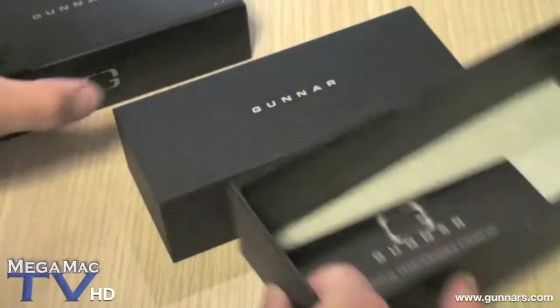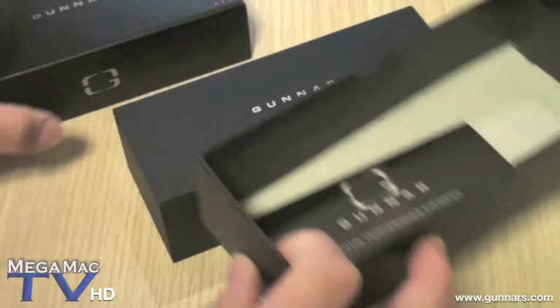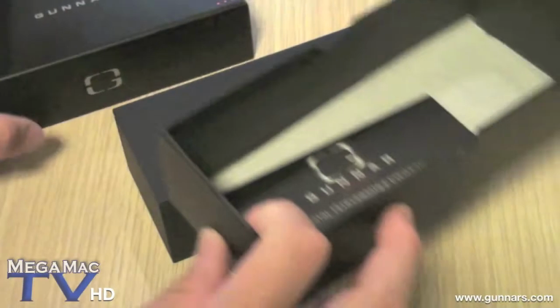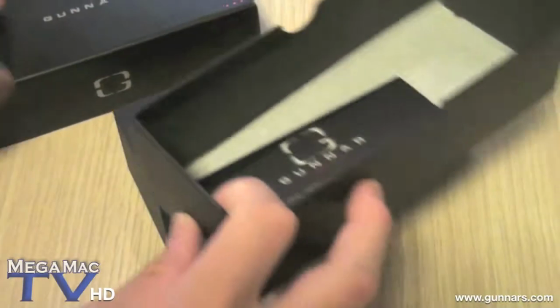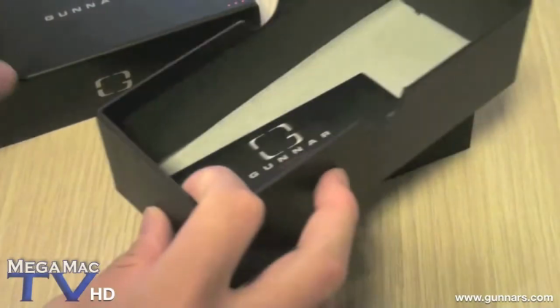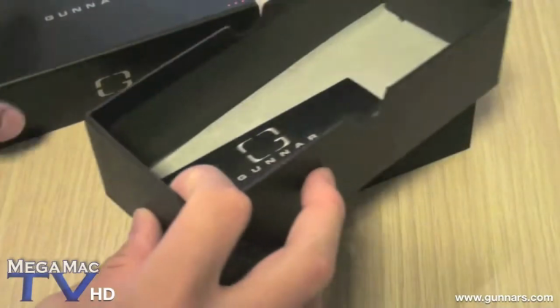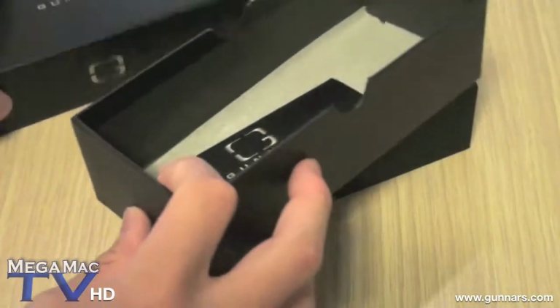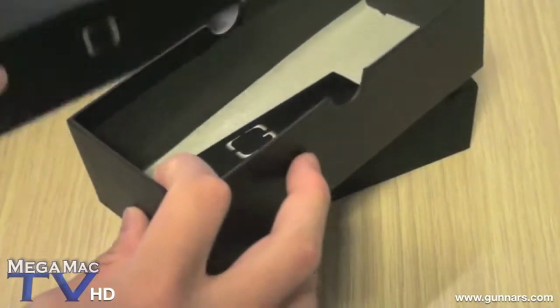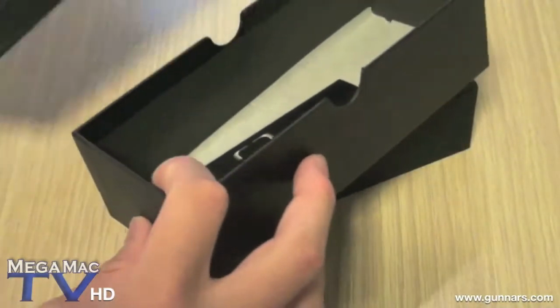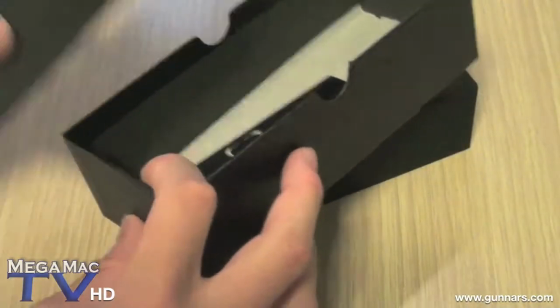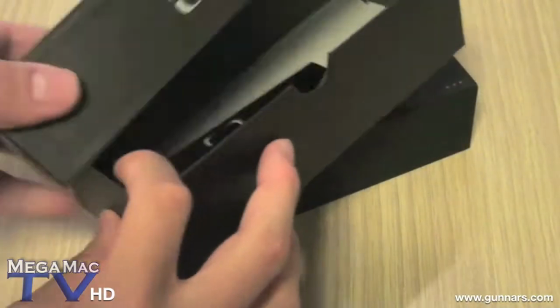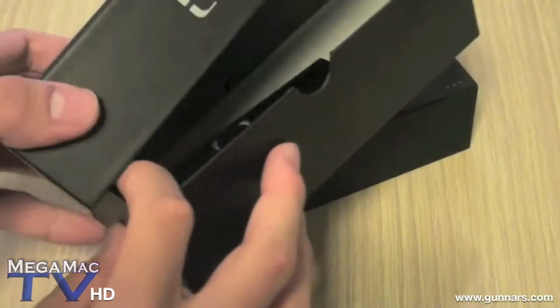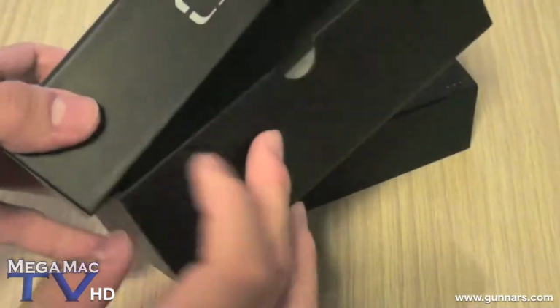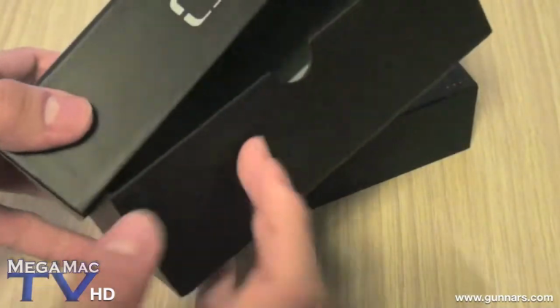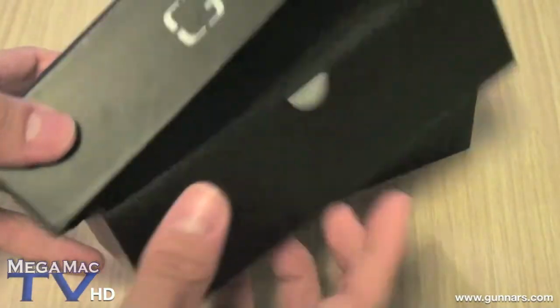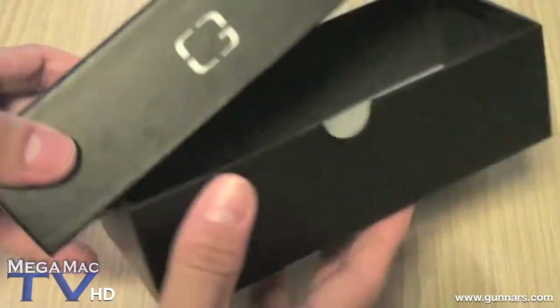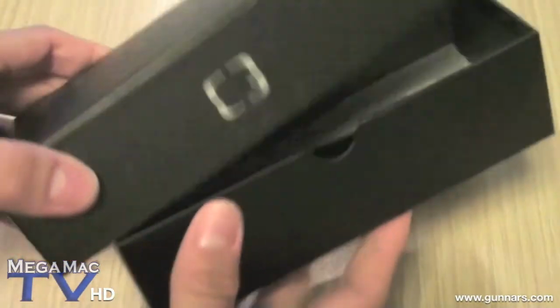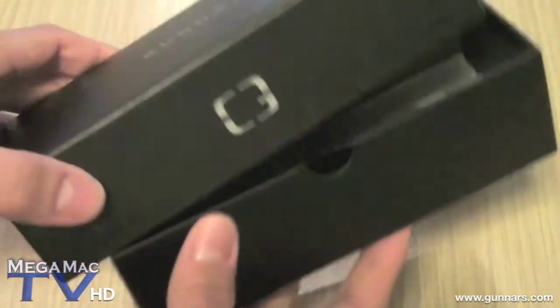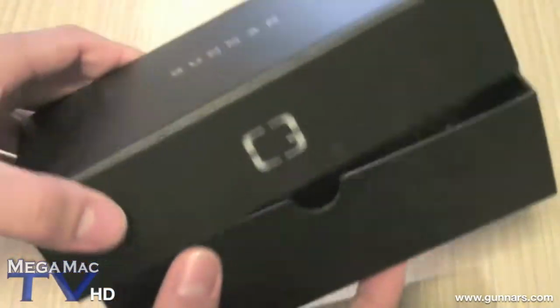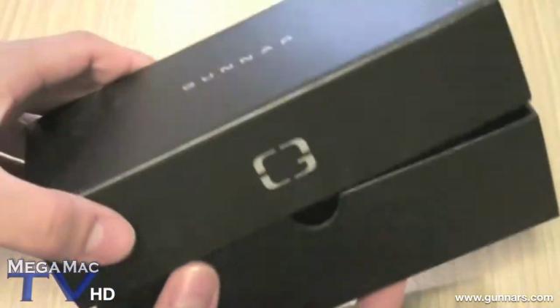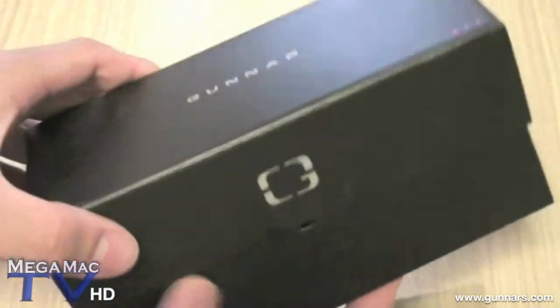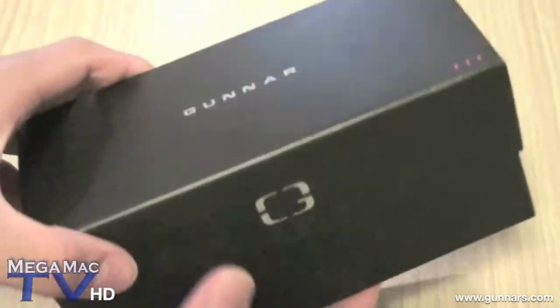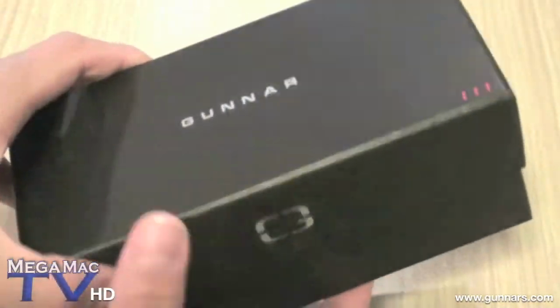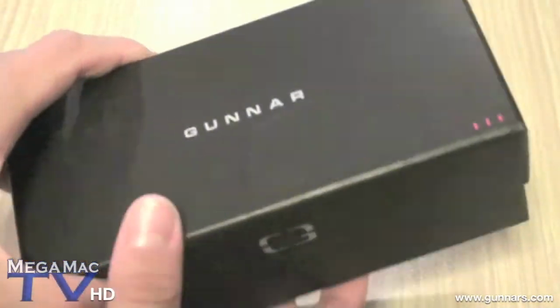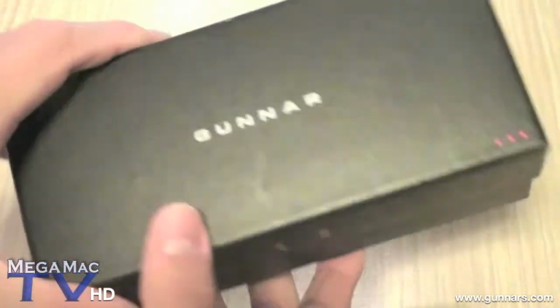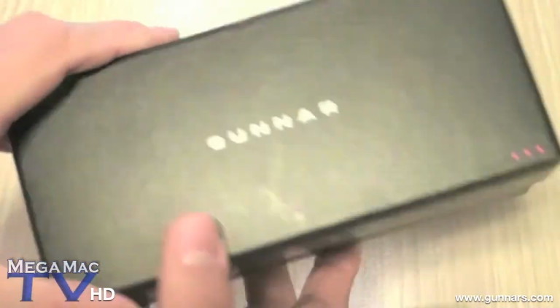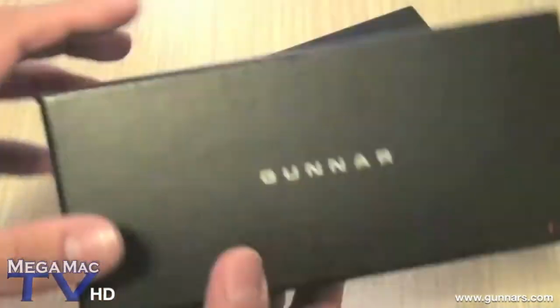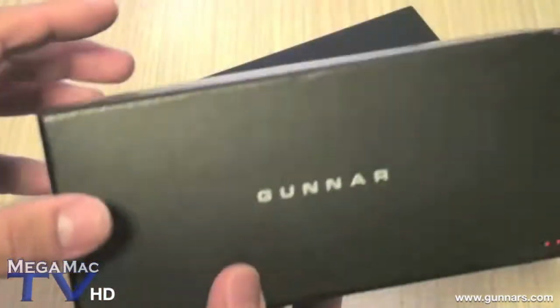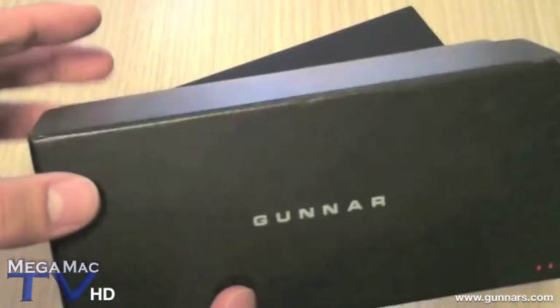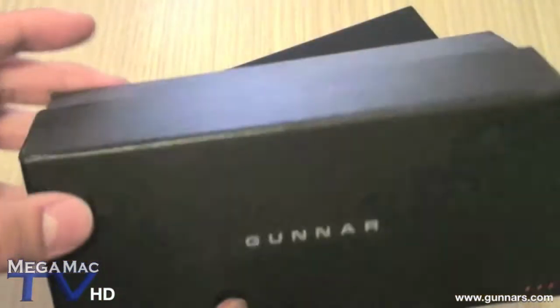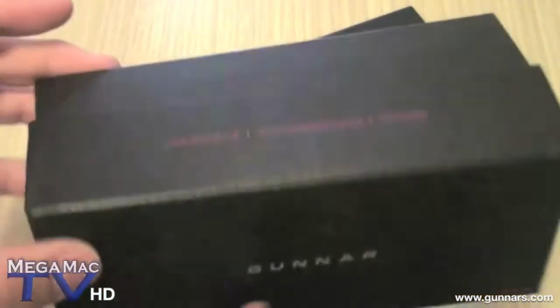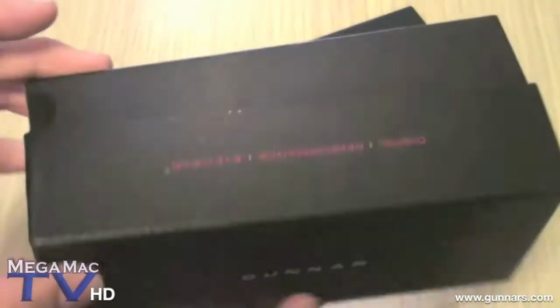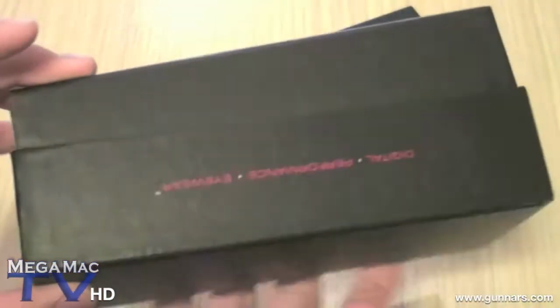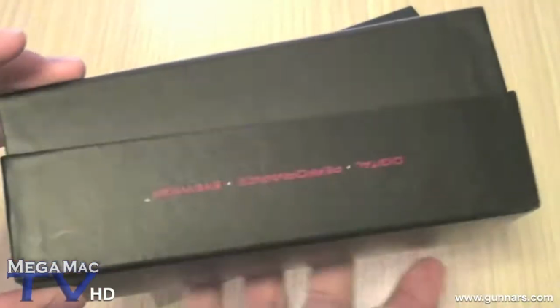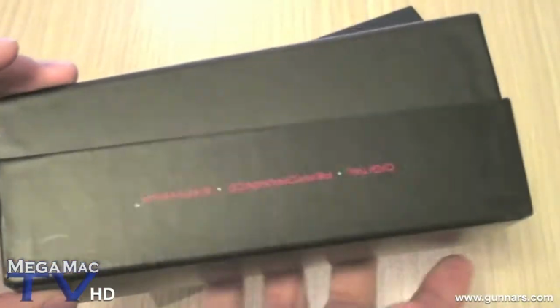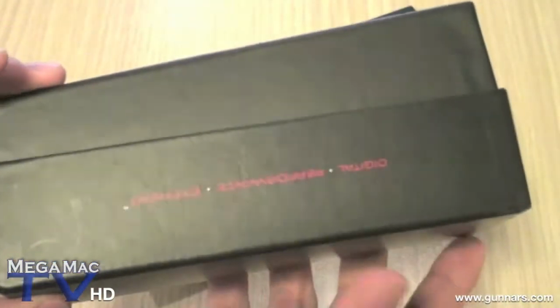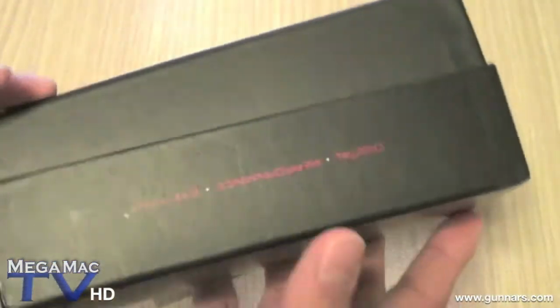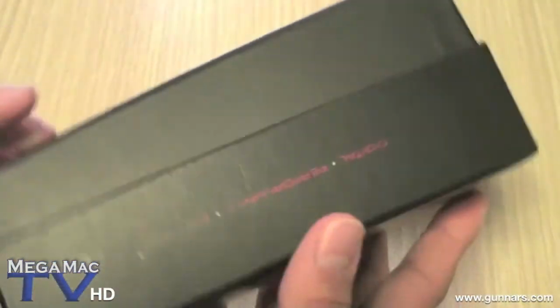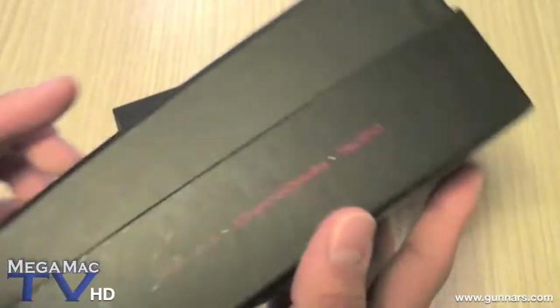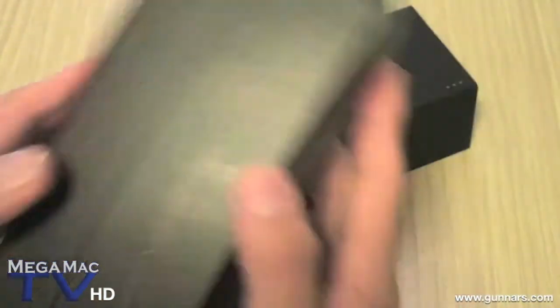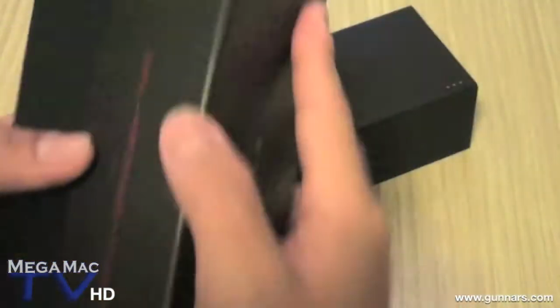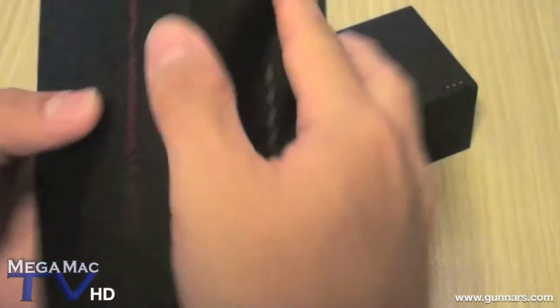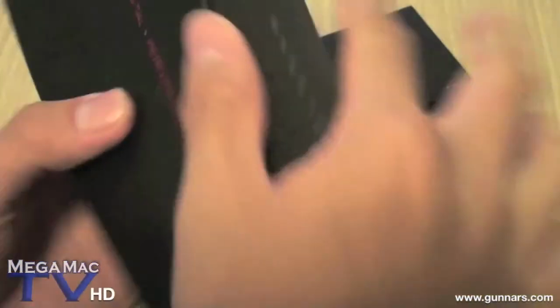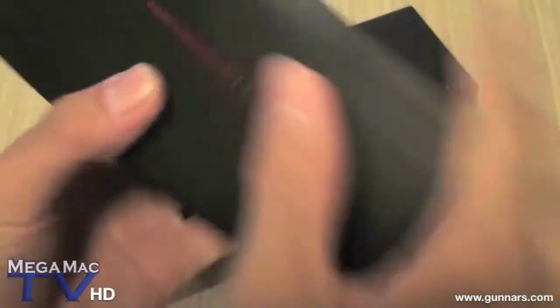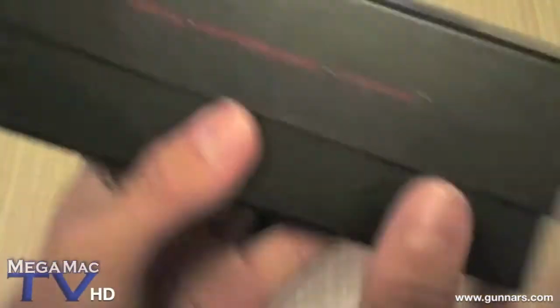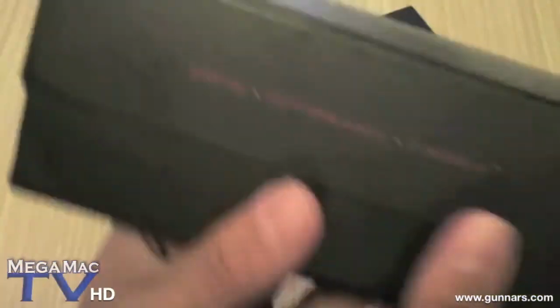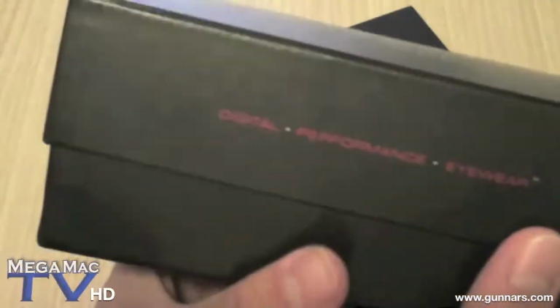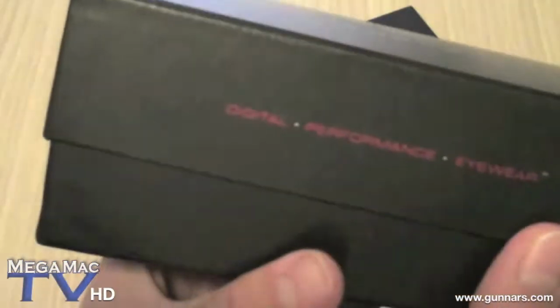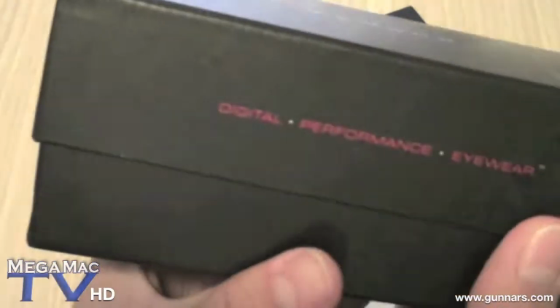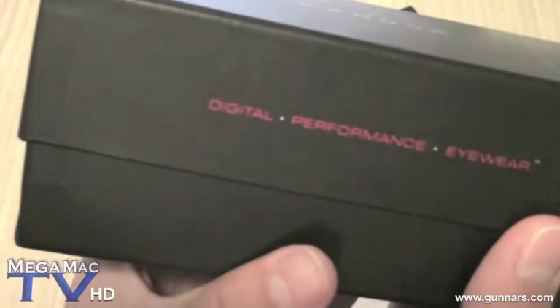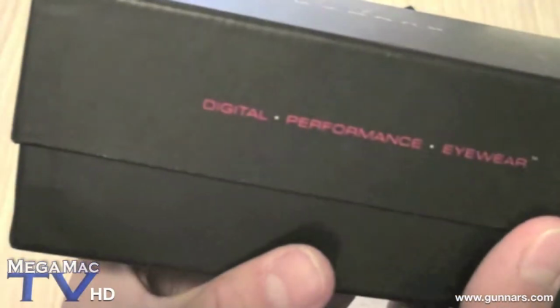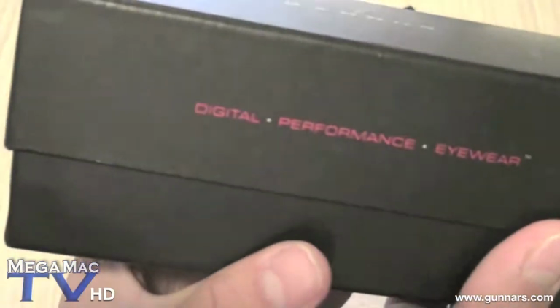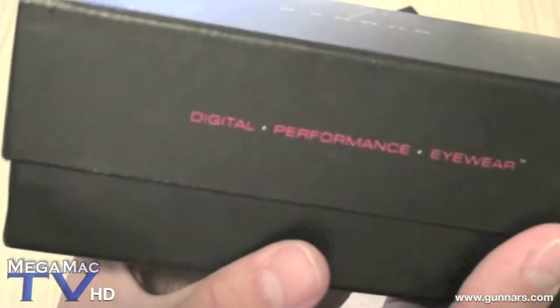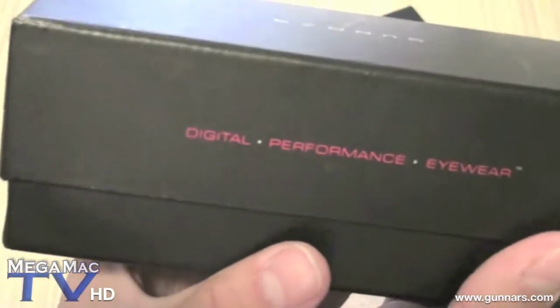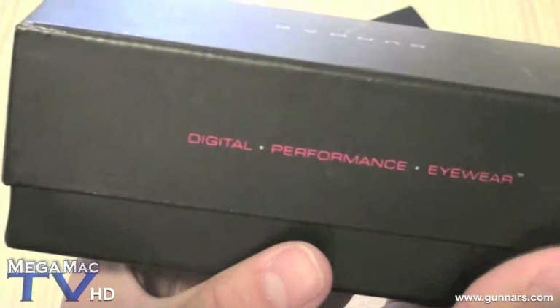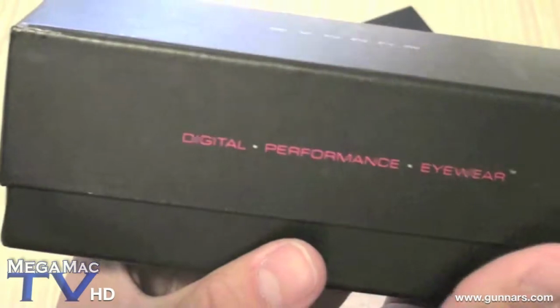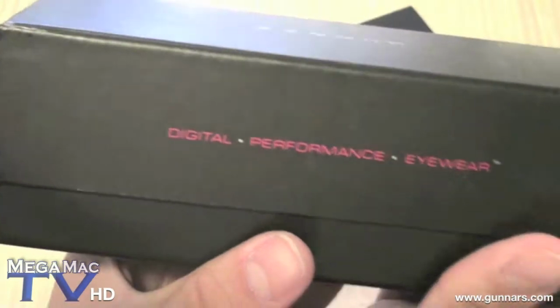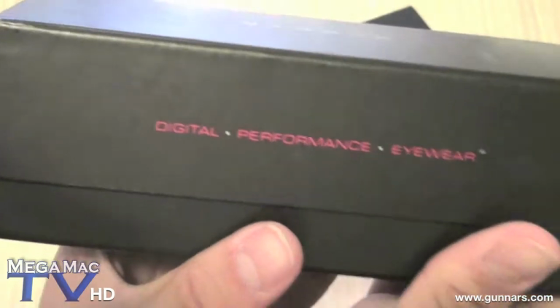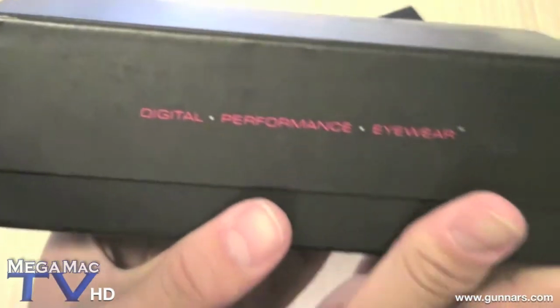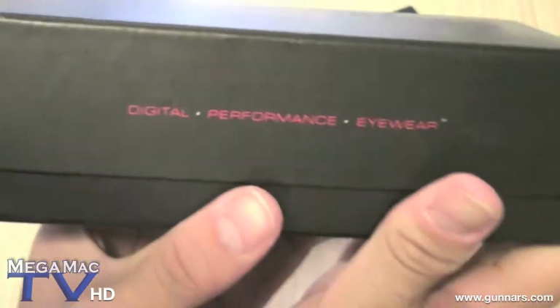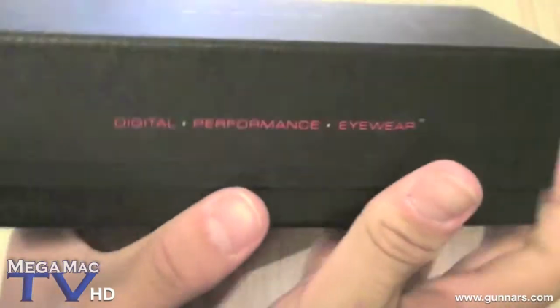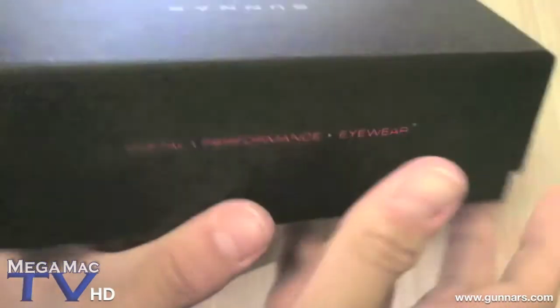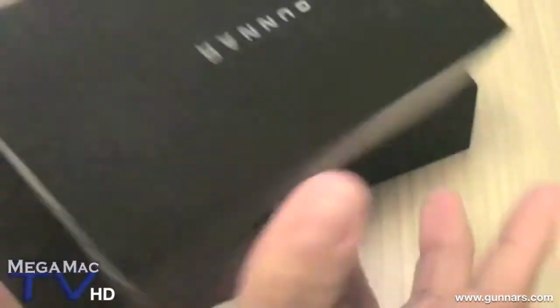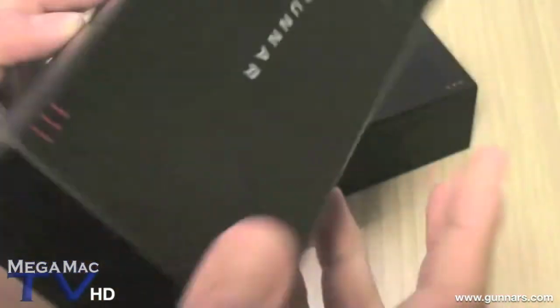So let's quickly go over the box. There's nothing on the box — just 'Gunners, Digital Performance Eyewear.'